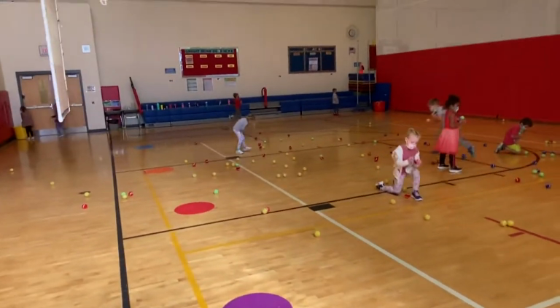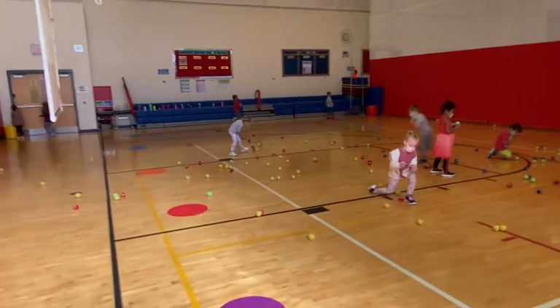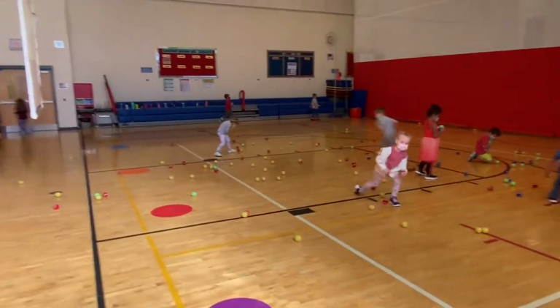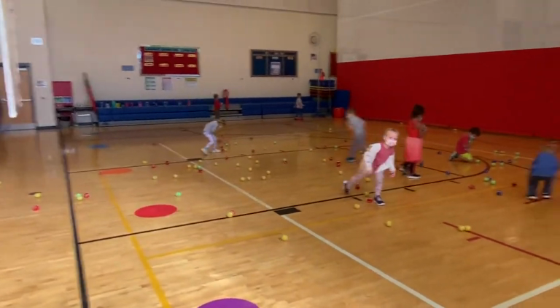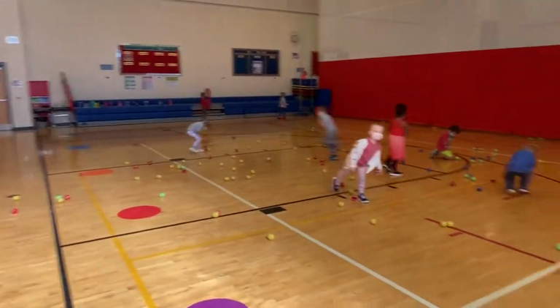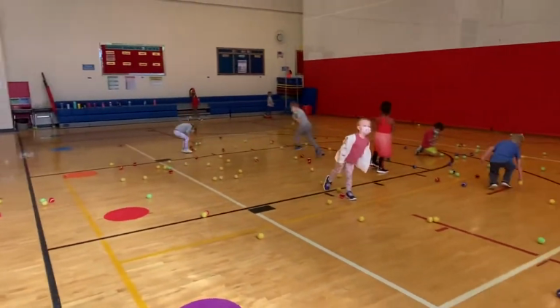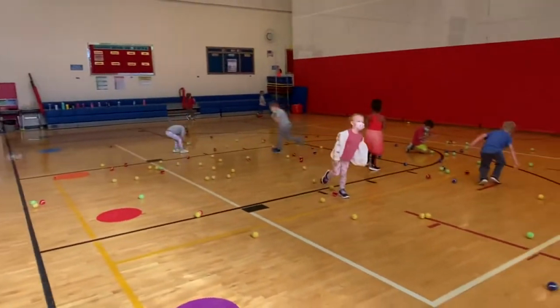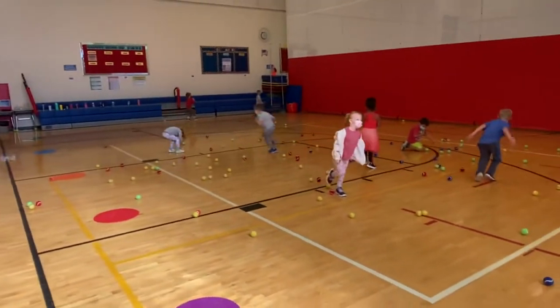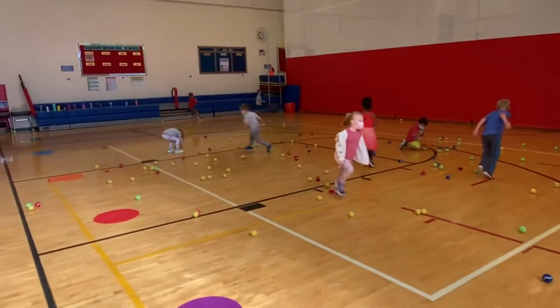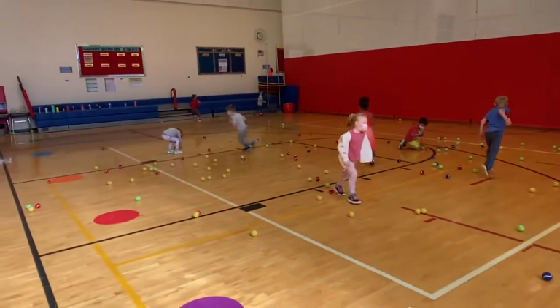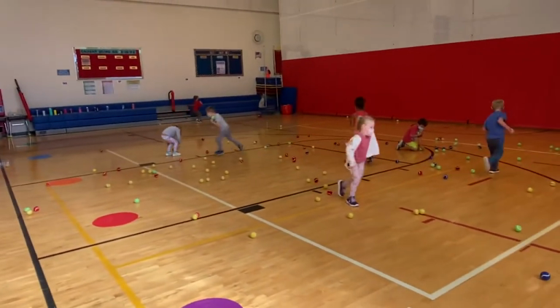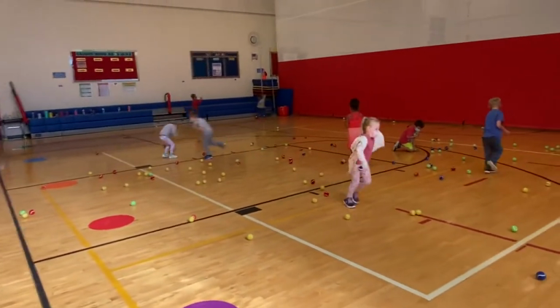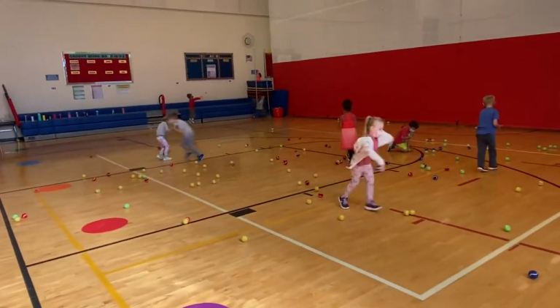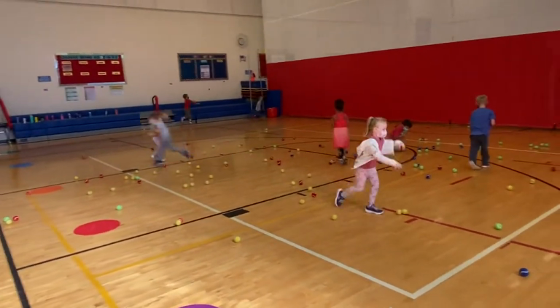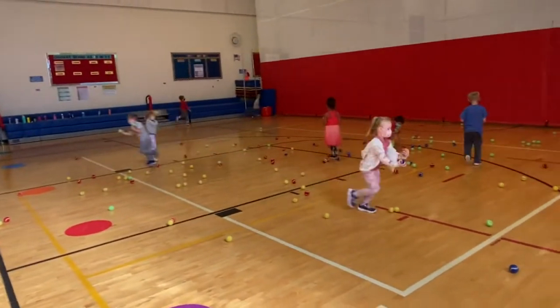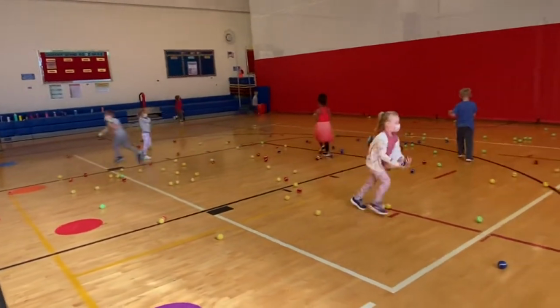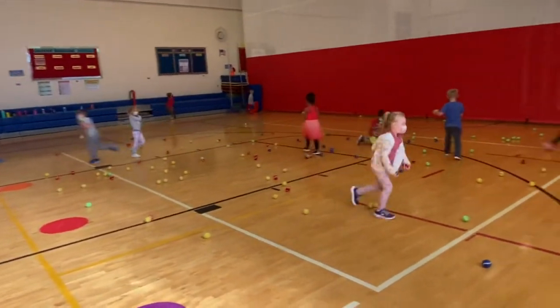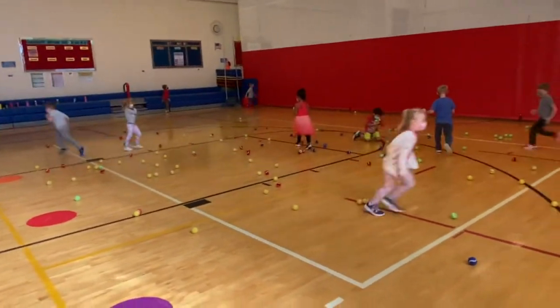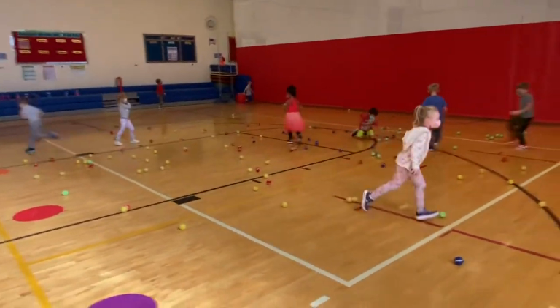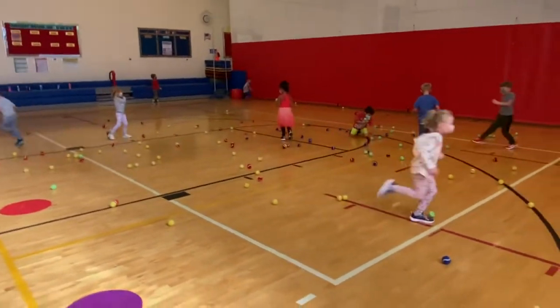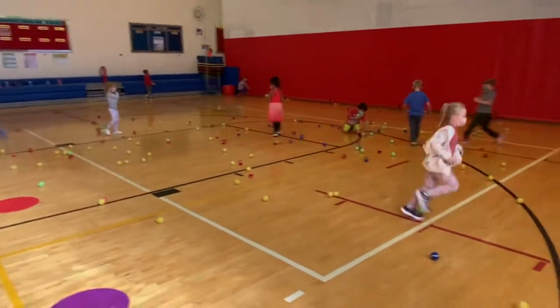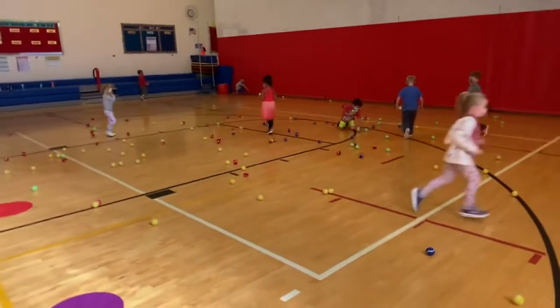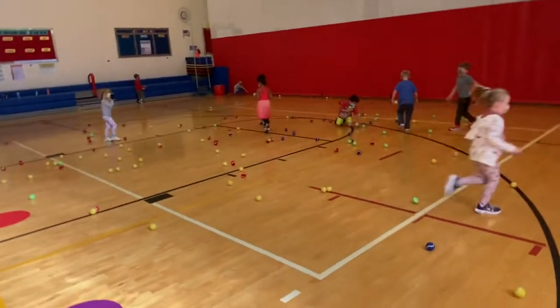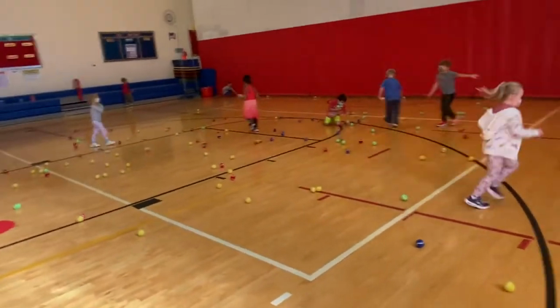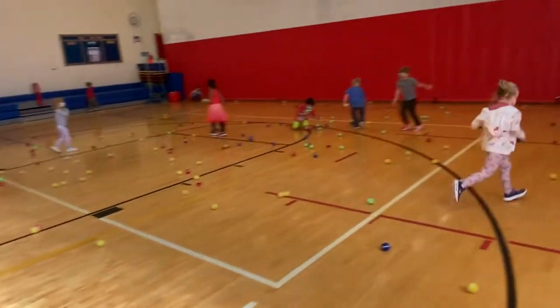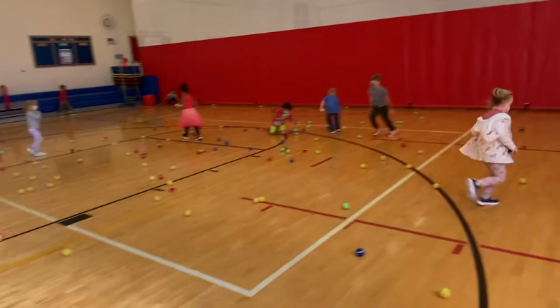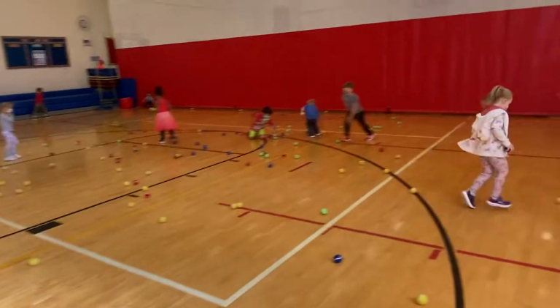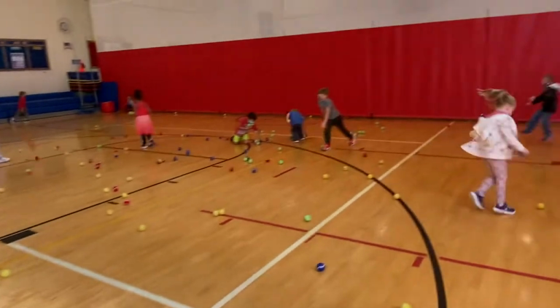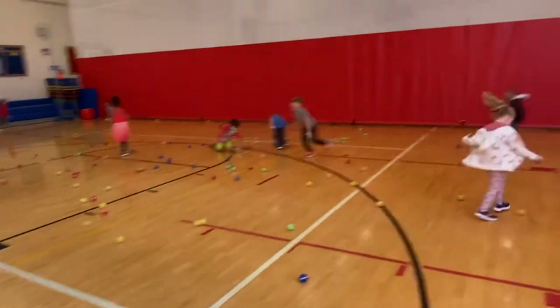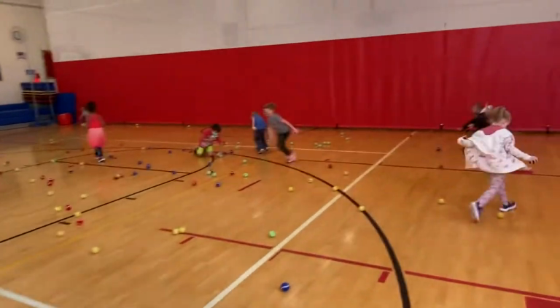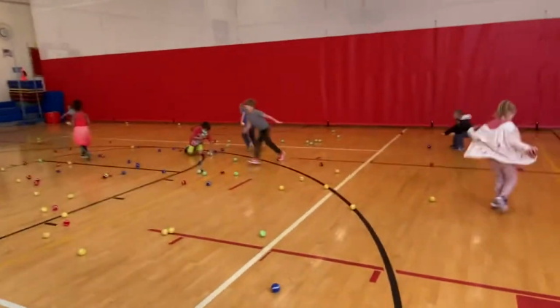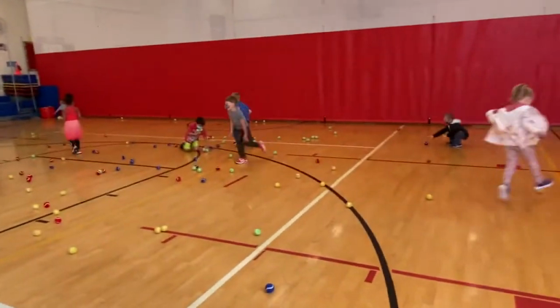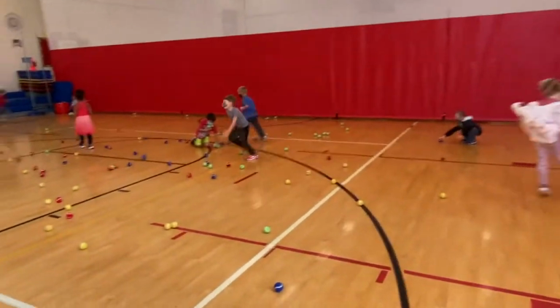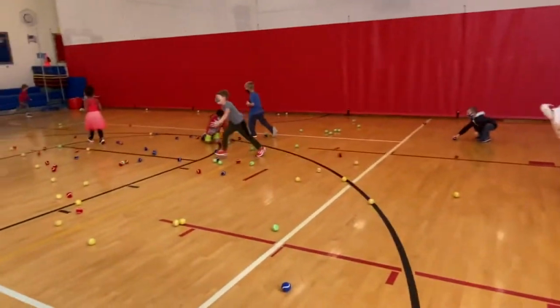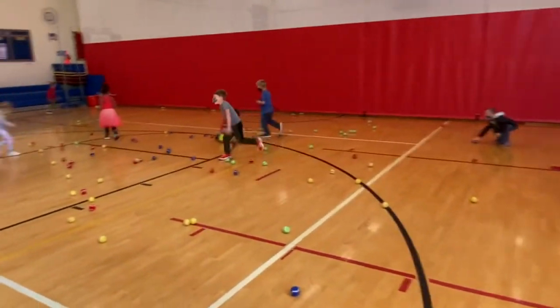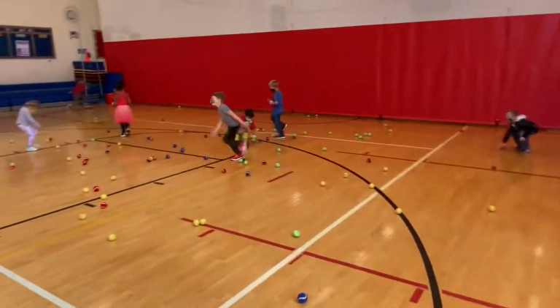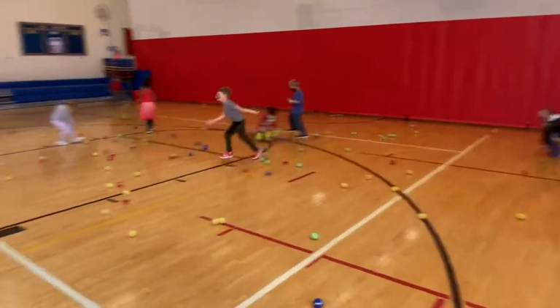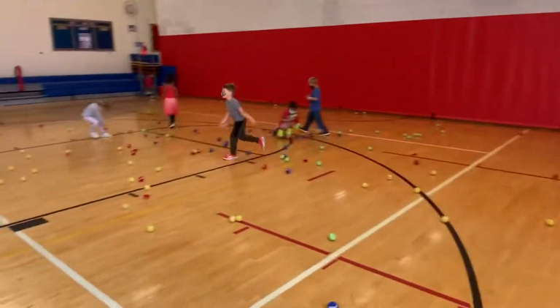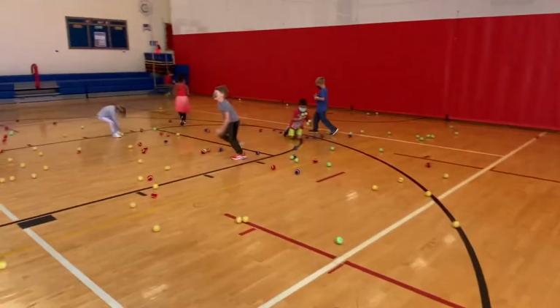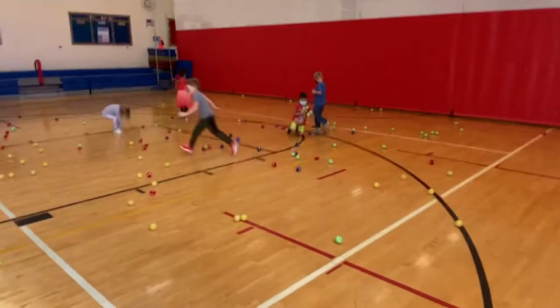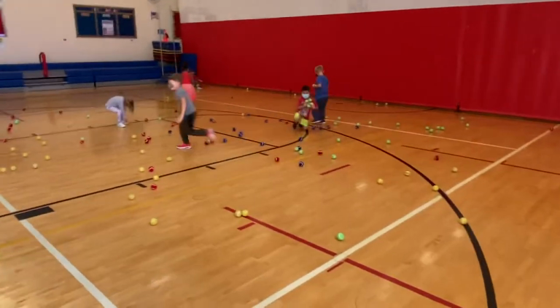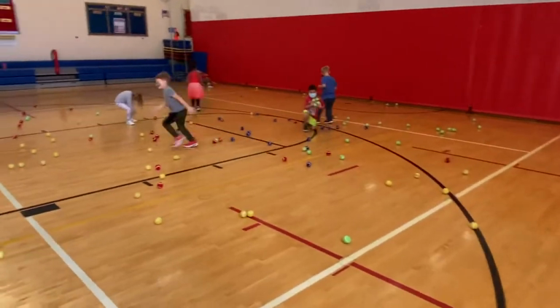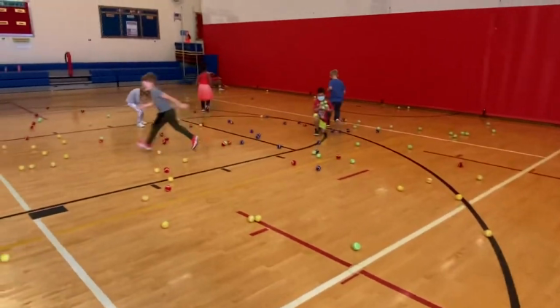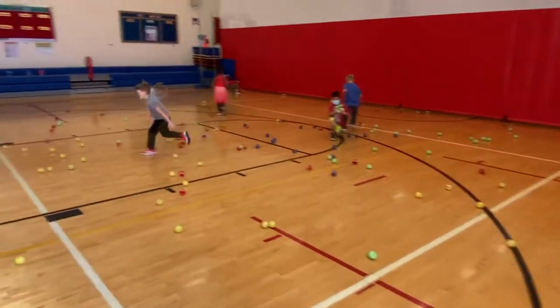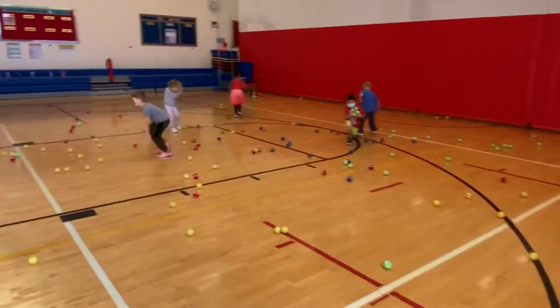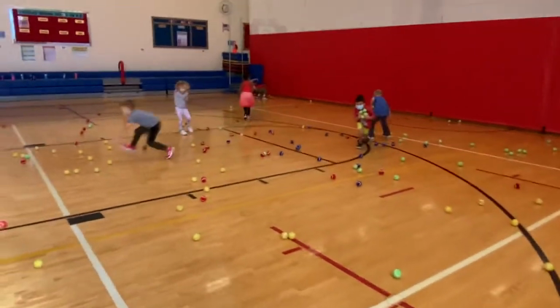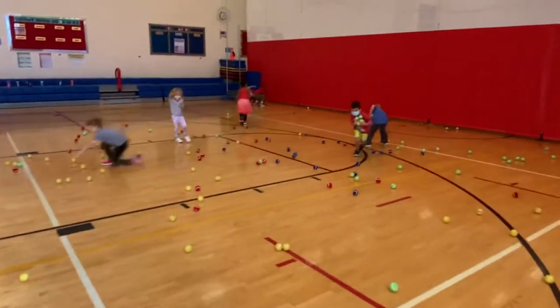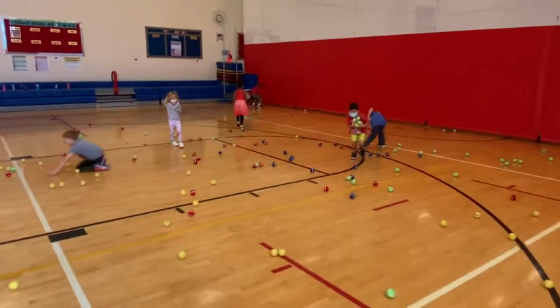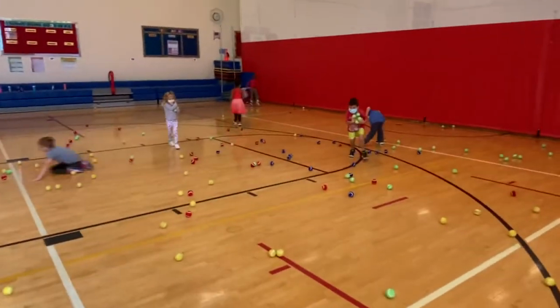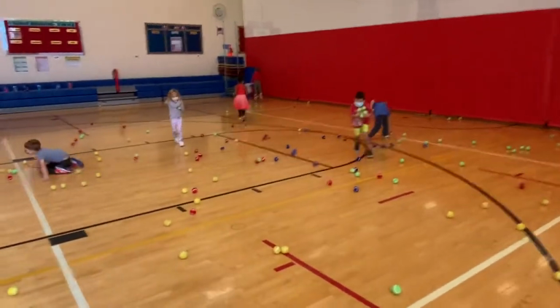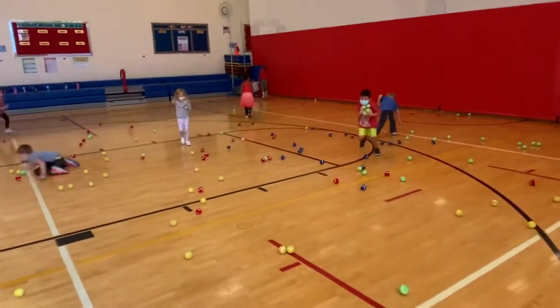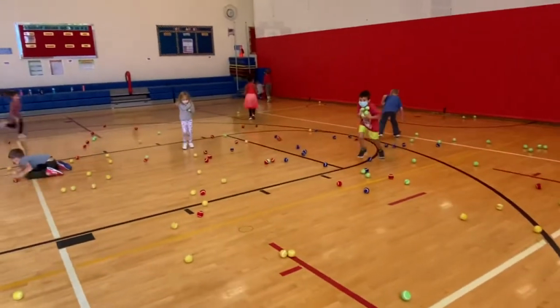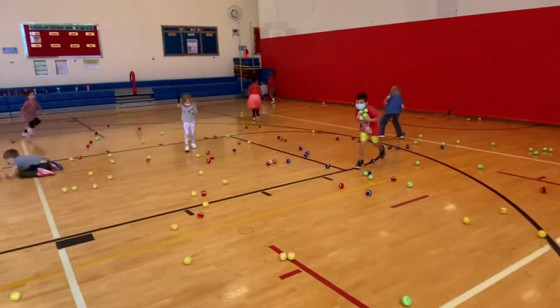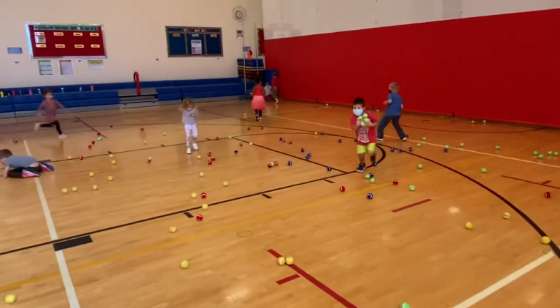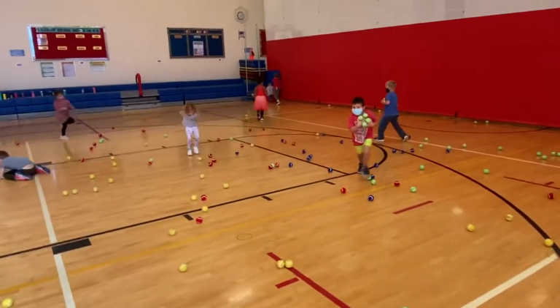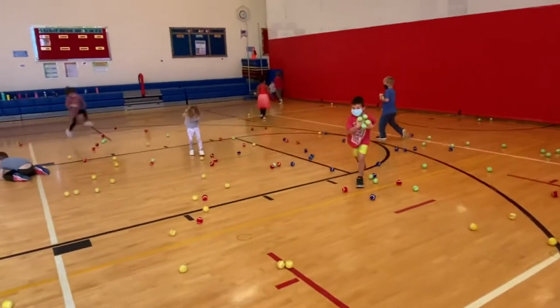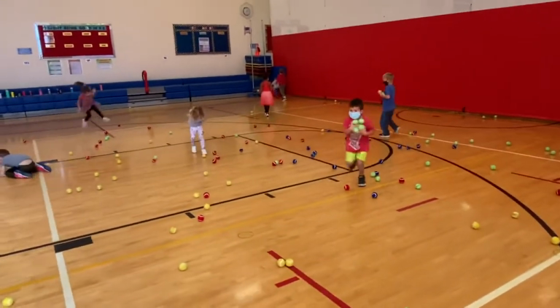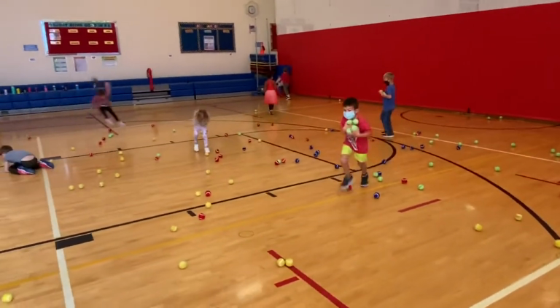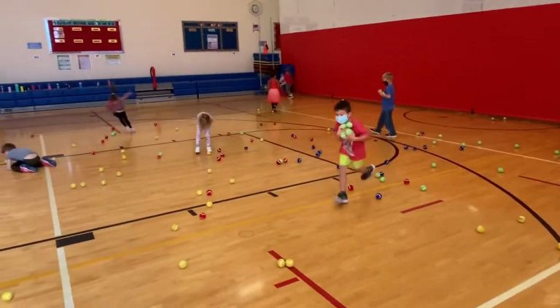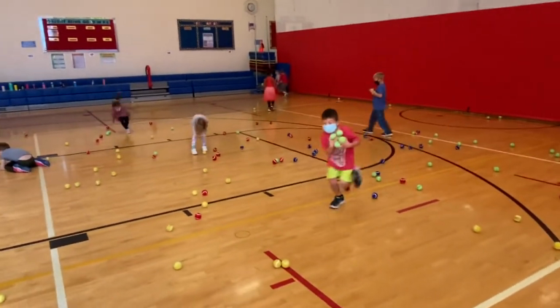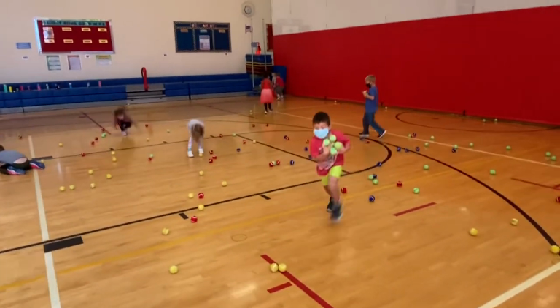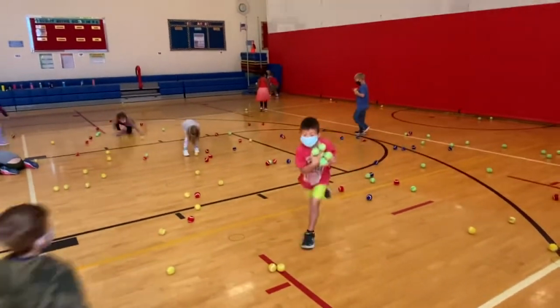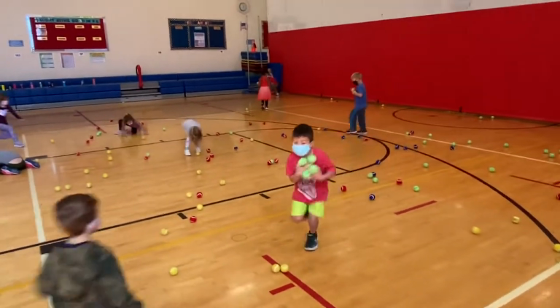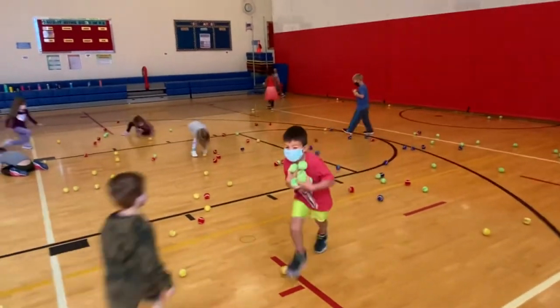And you should have heard the squeals of sheer joy and delight when I dumped them out on the floor. It was great.